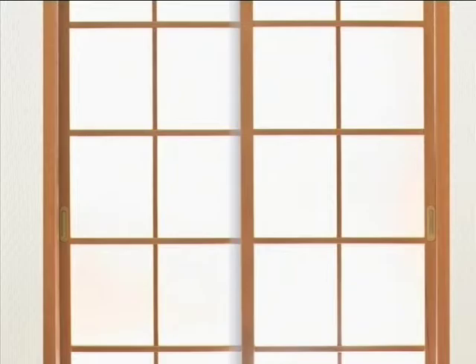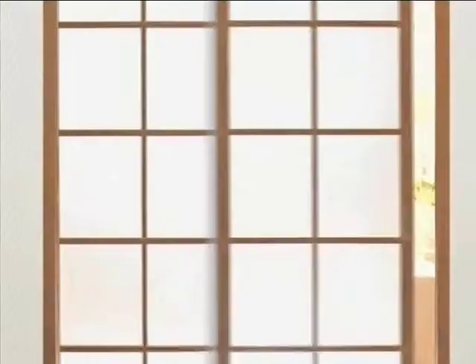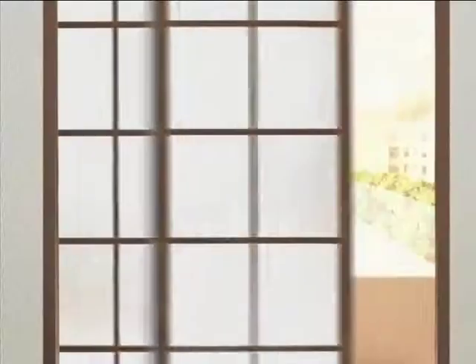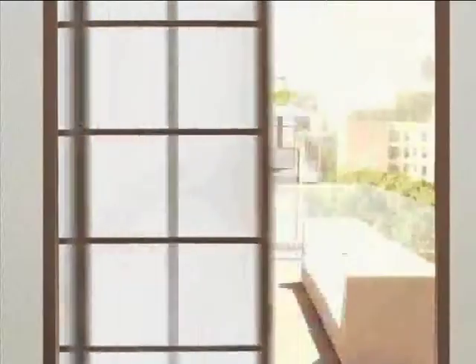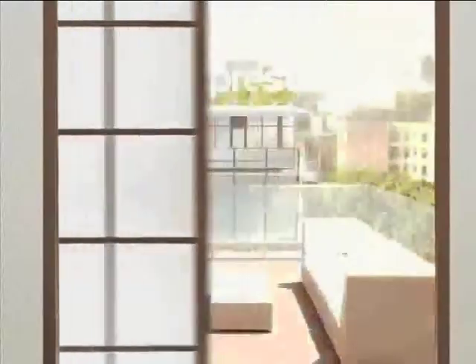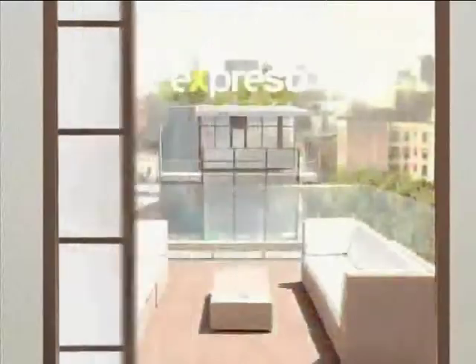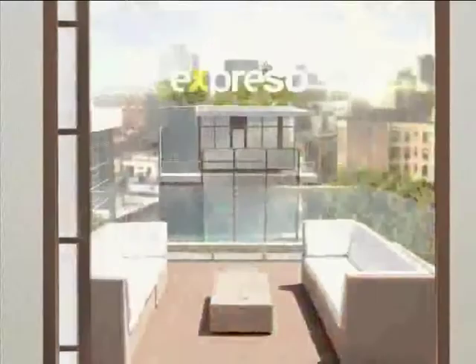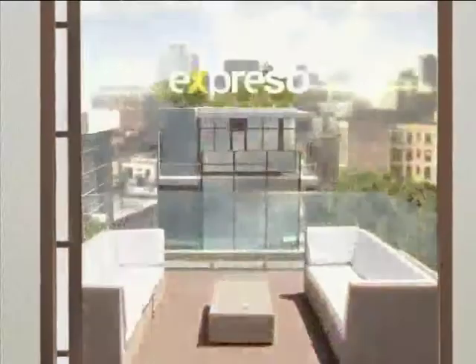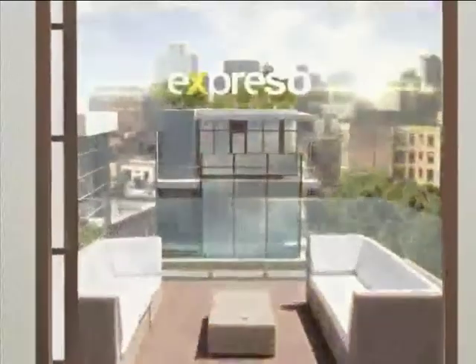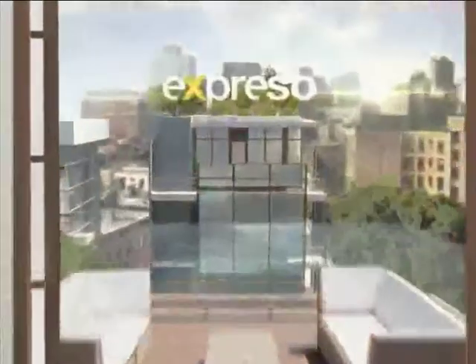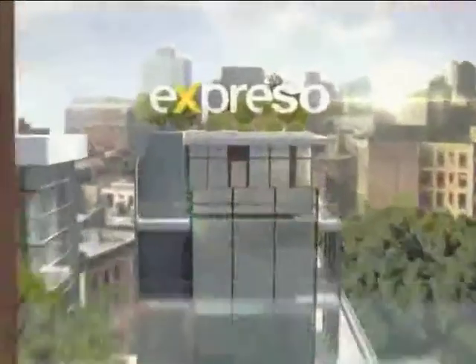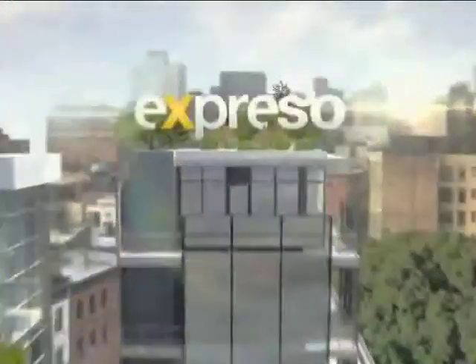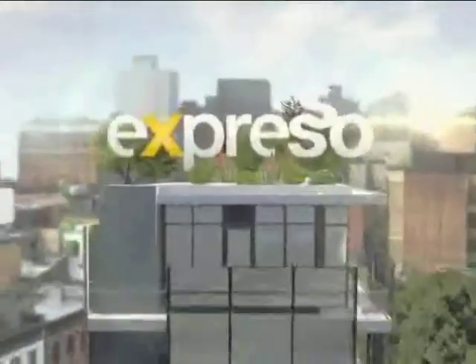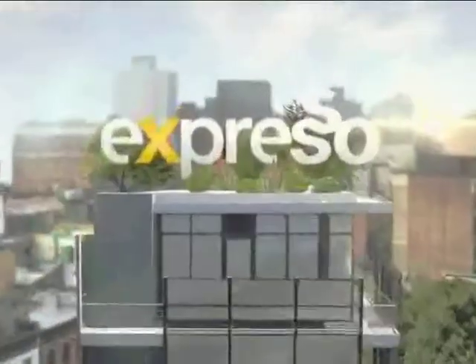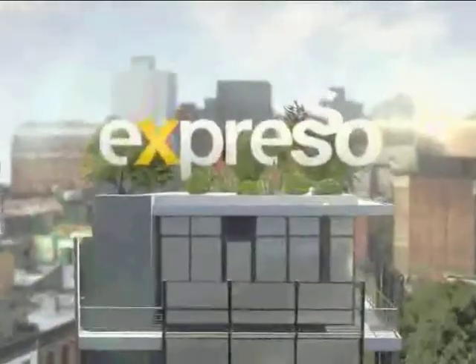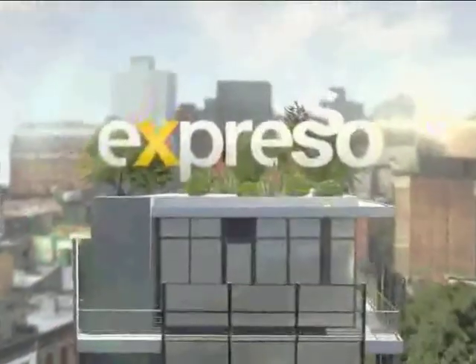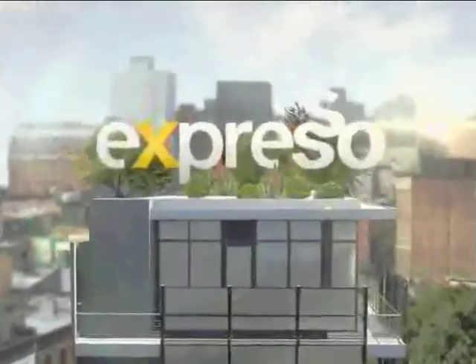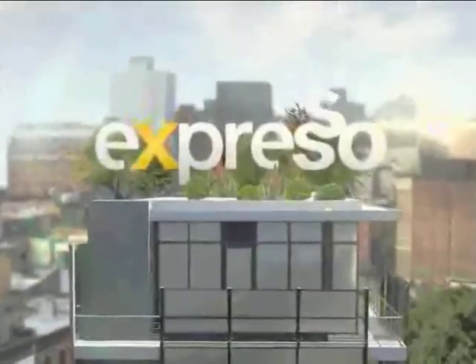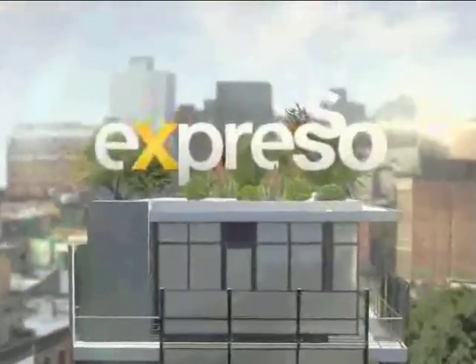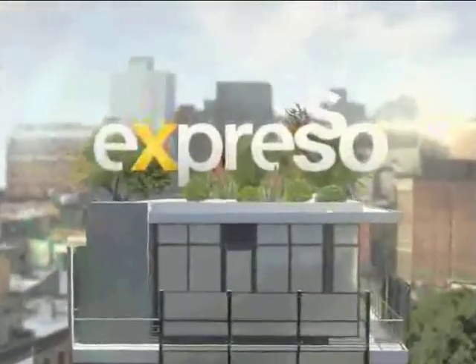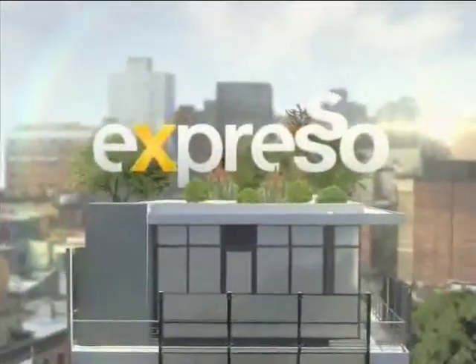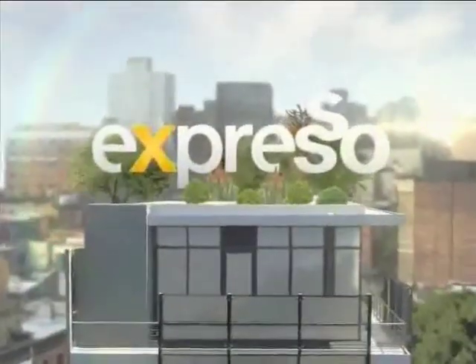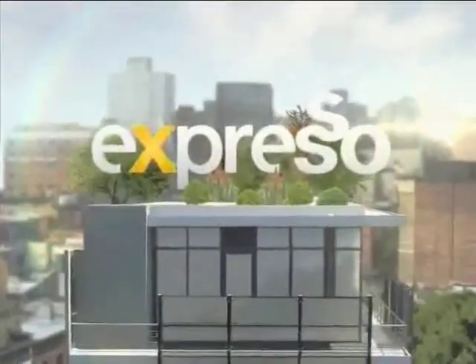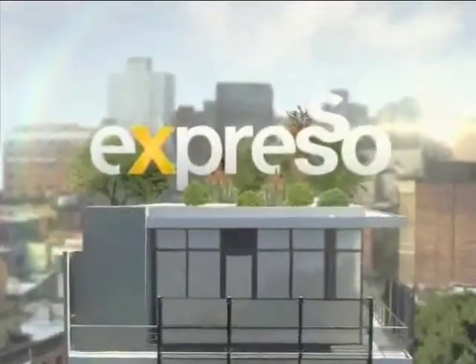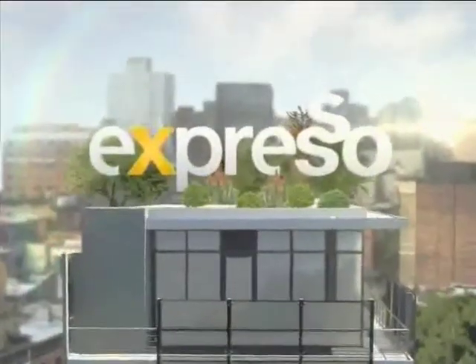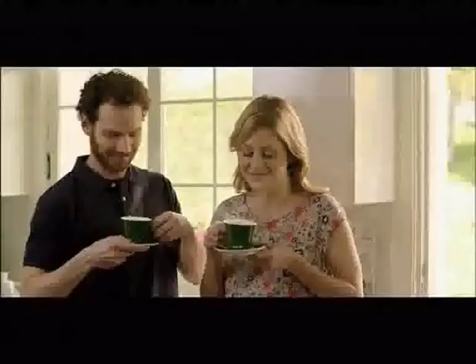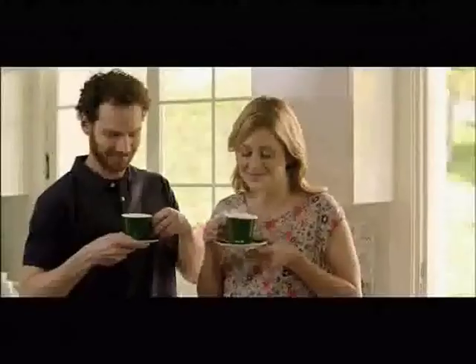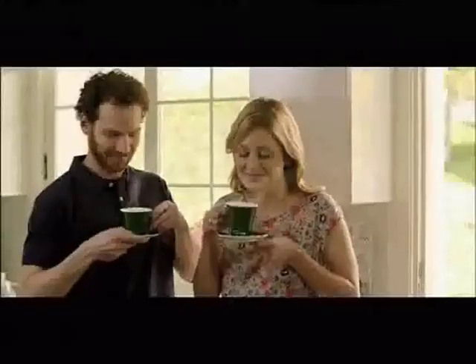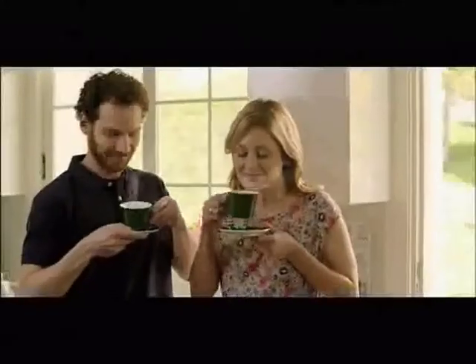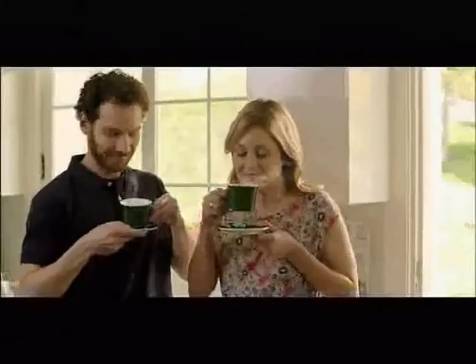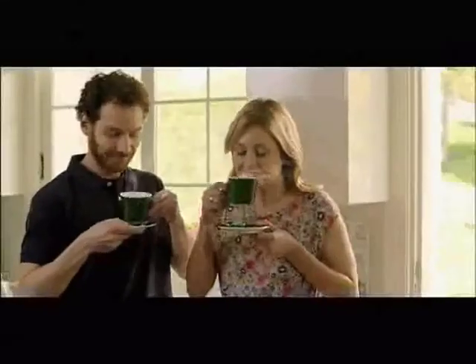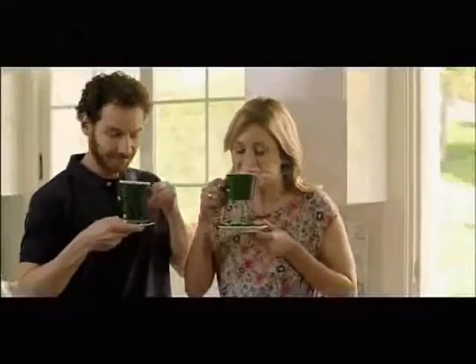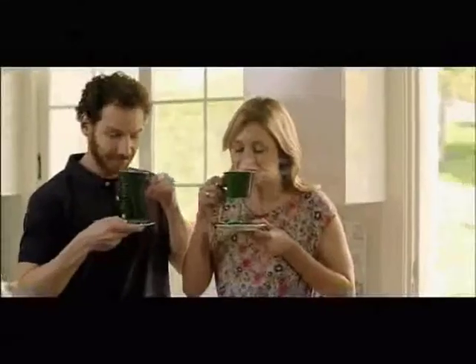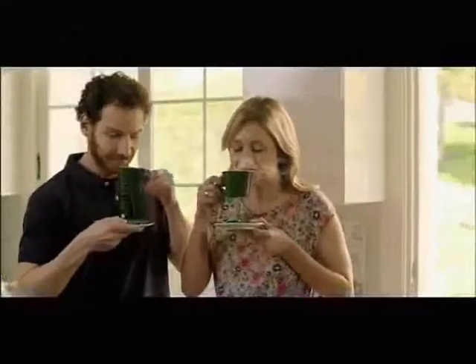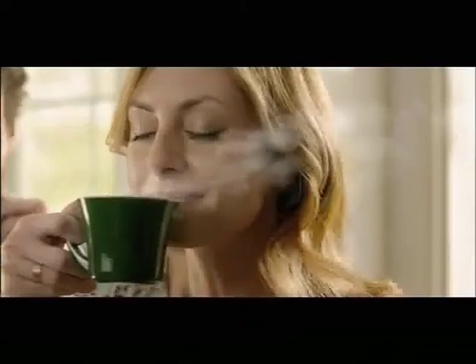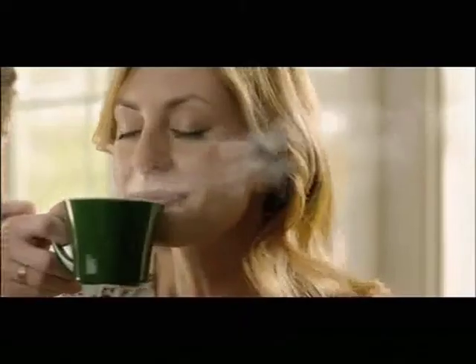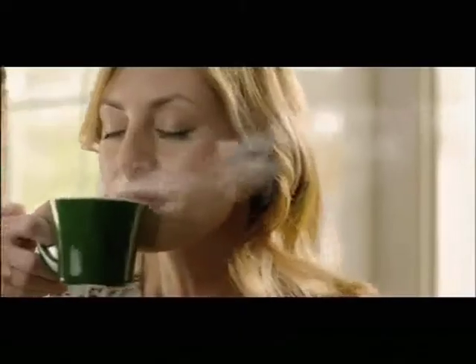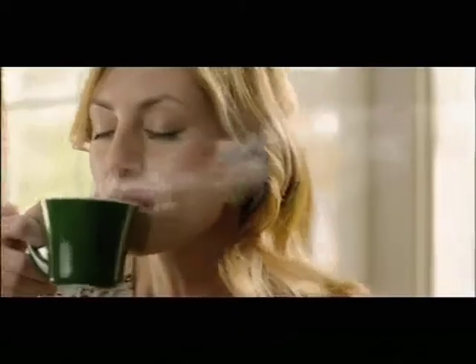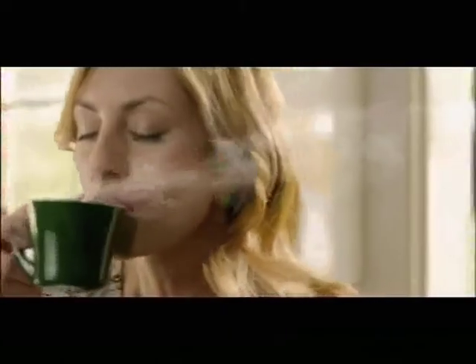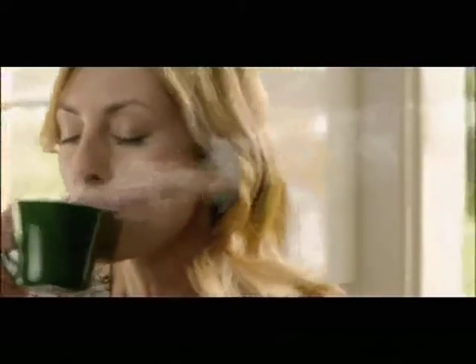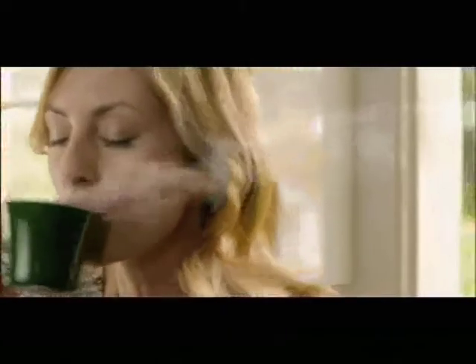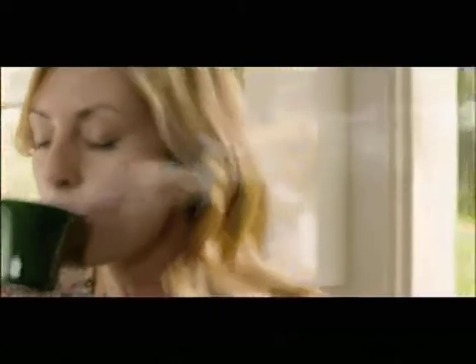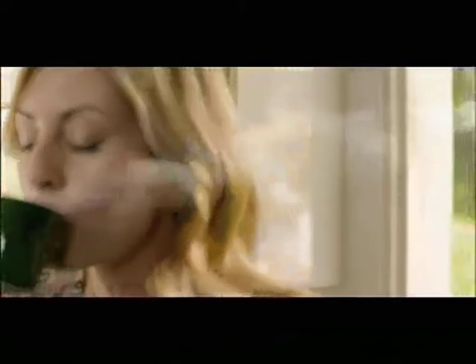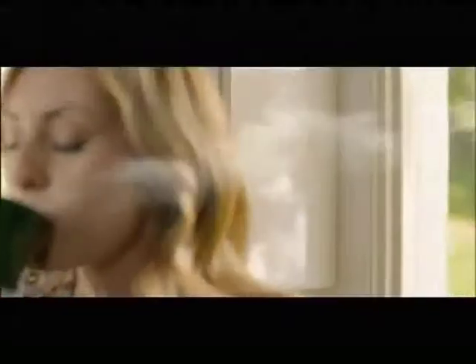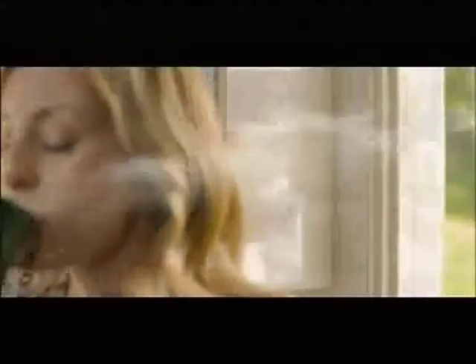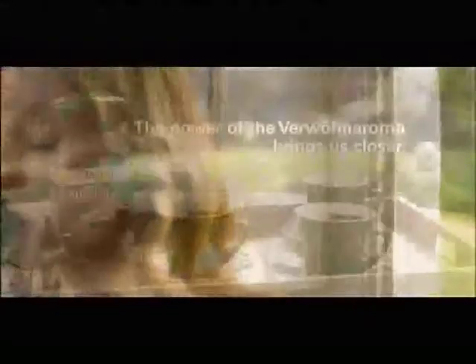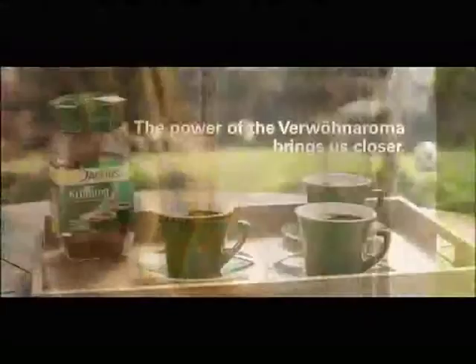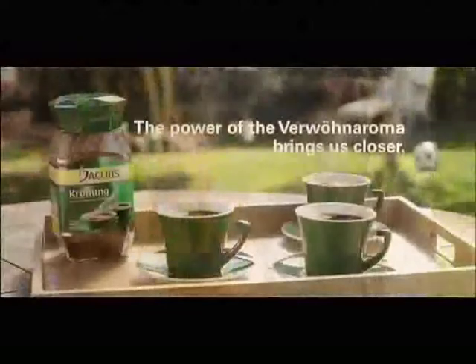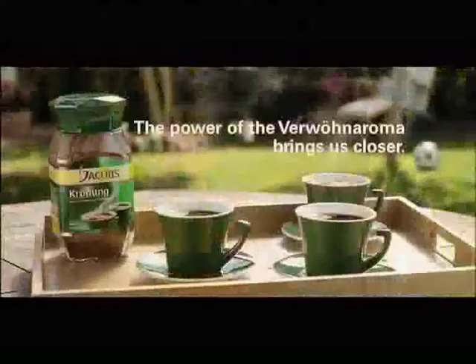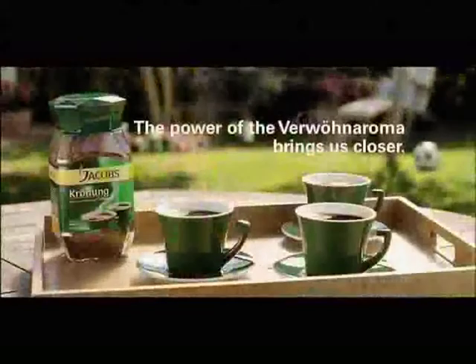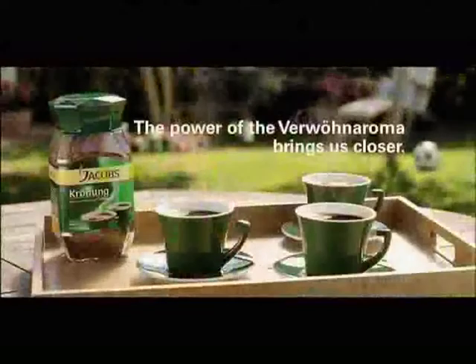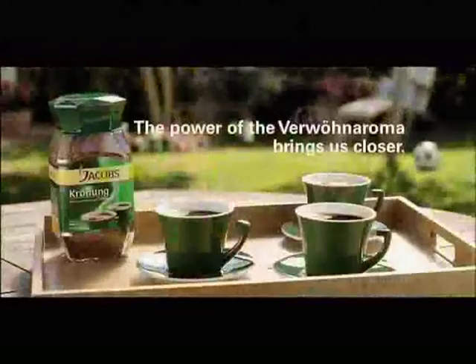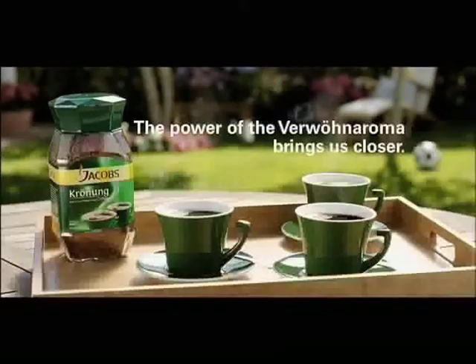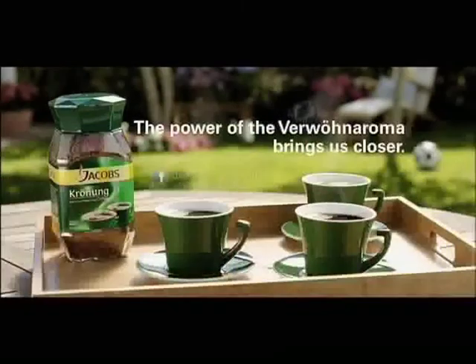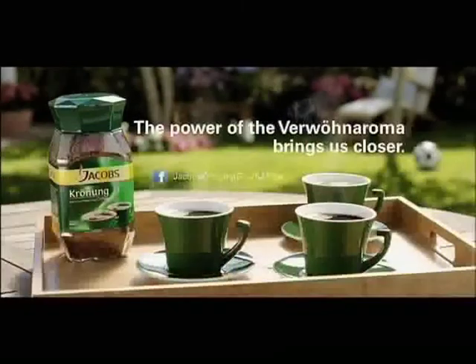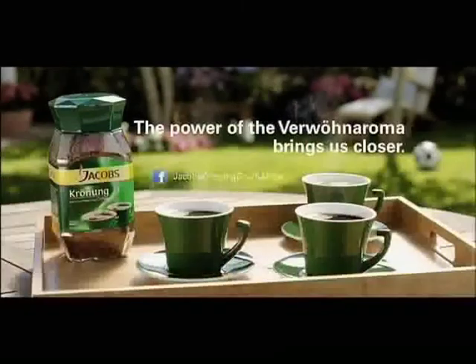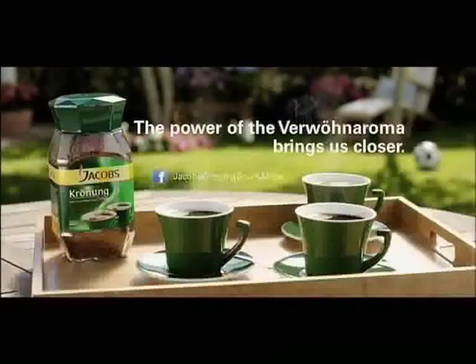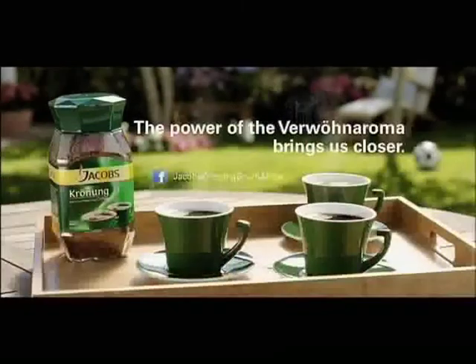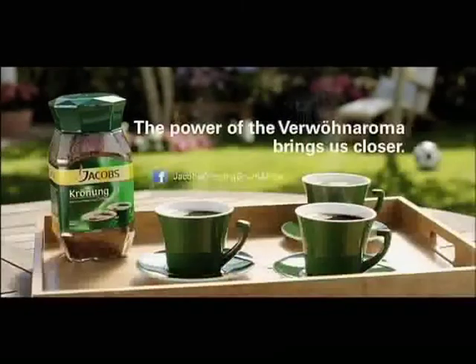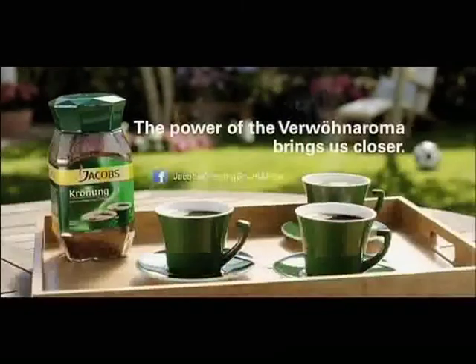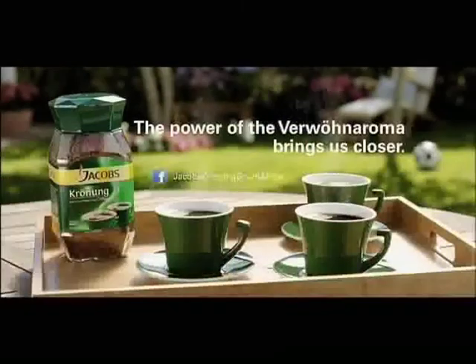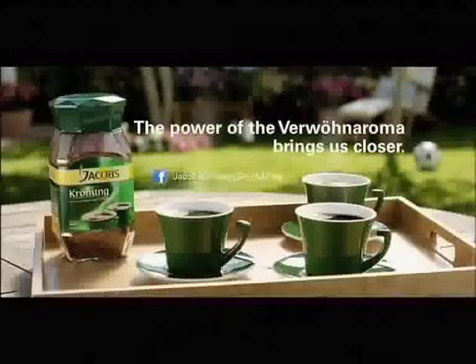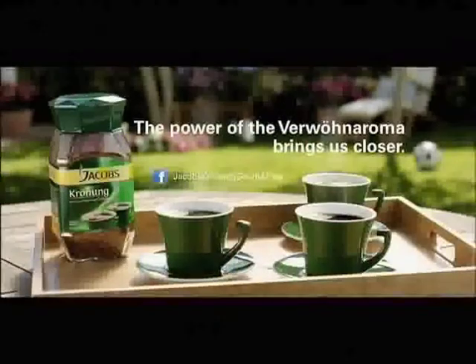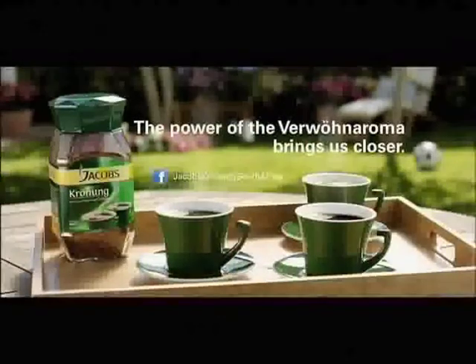It's my feel-good work, this show. Jacob's Kroon. Real coffee, real taste, real moments.